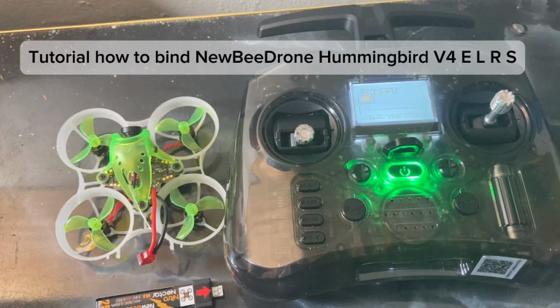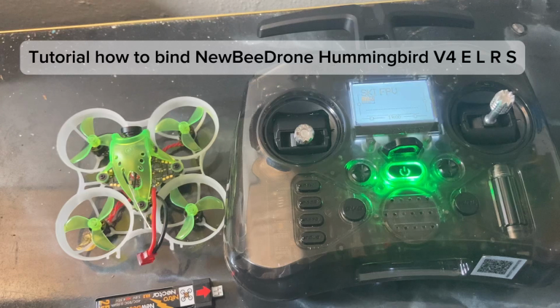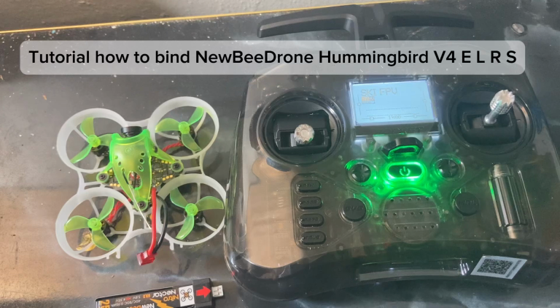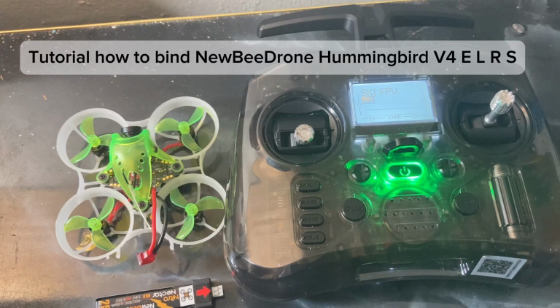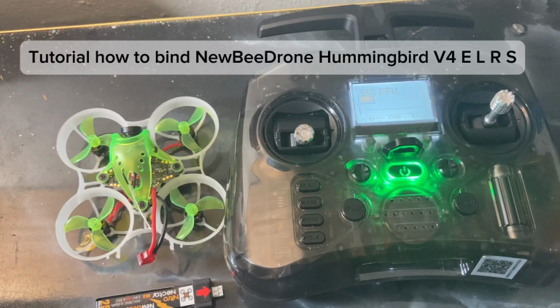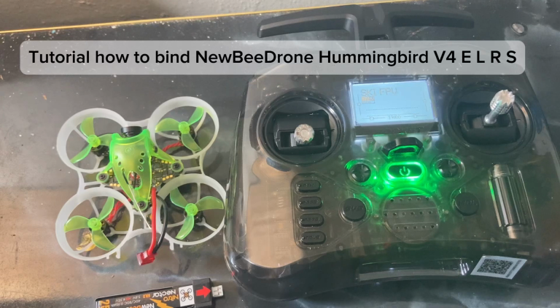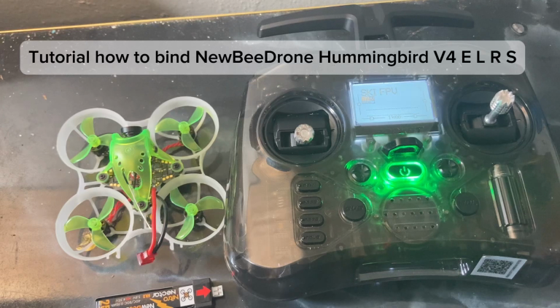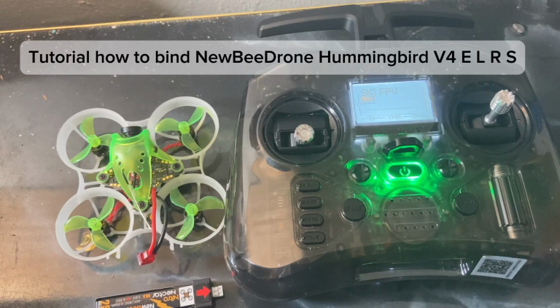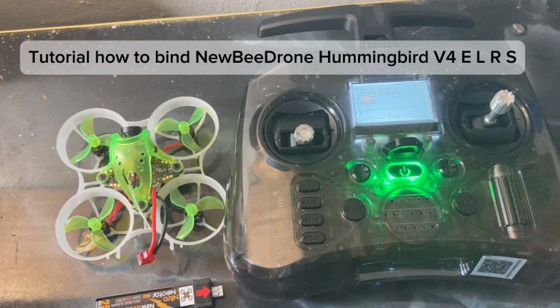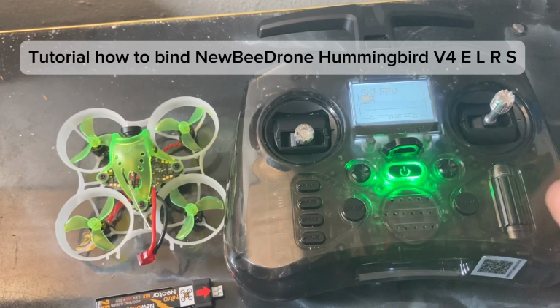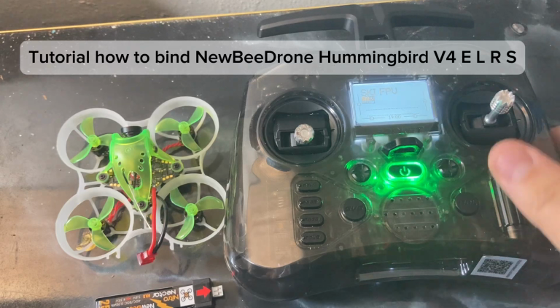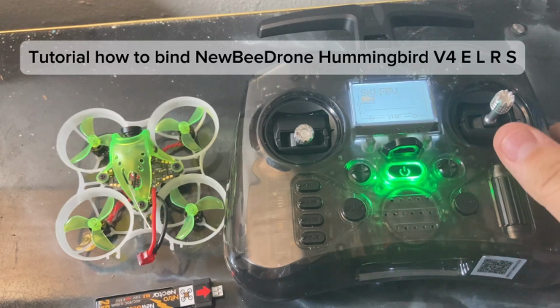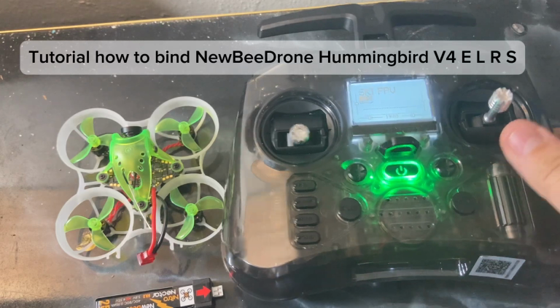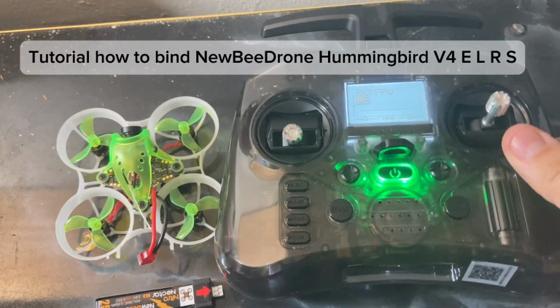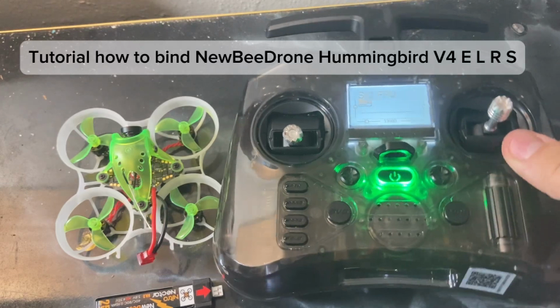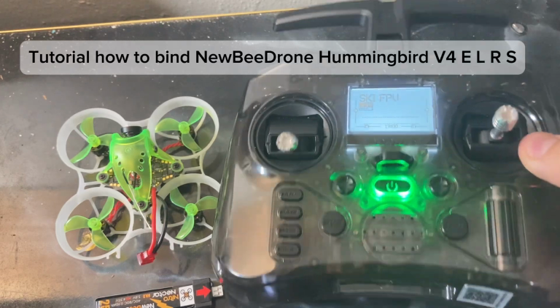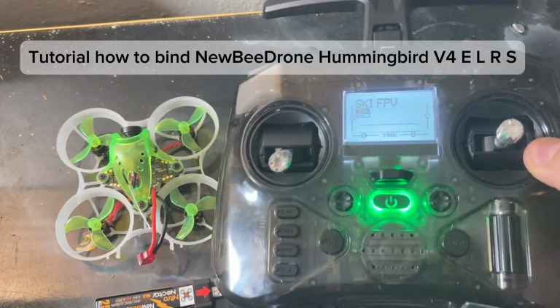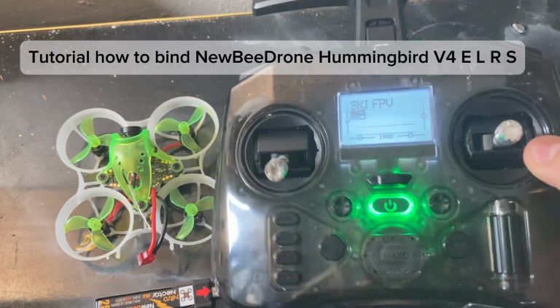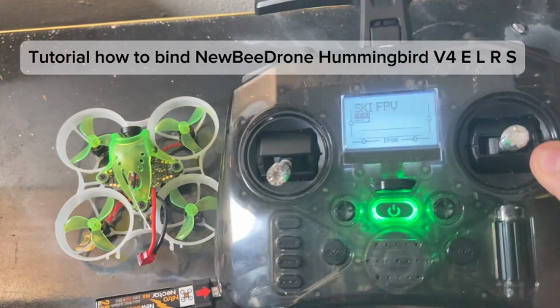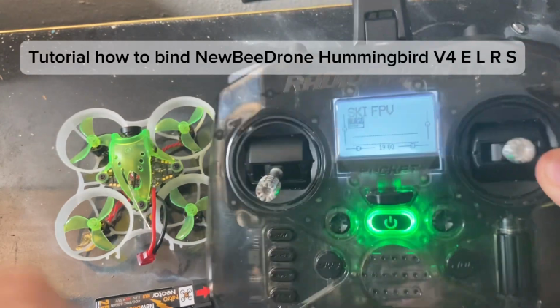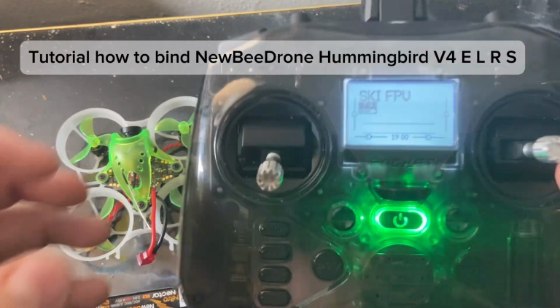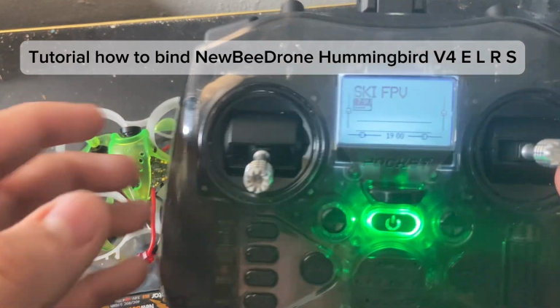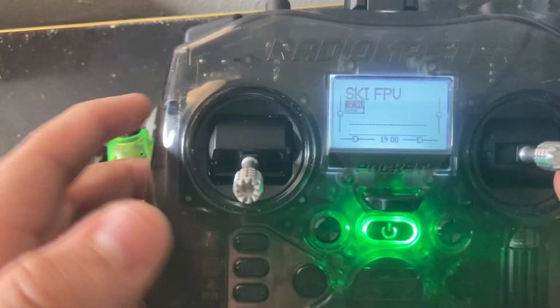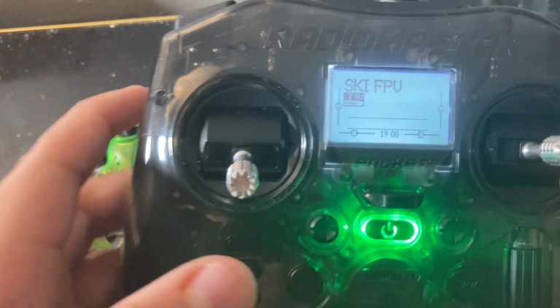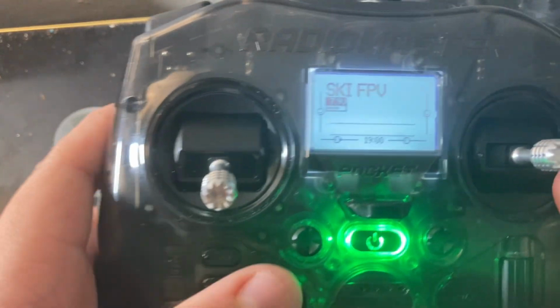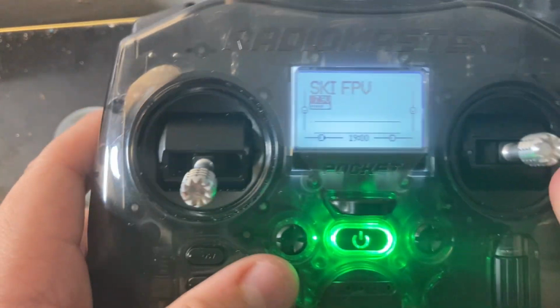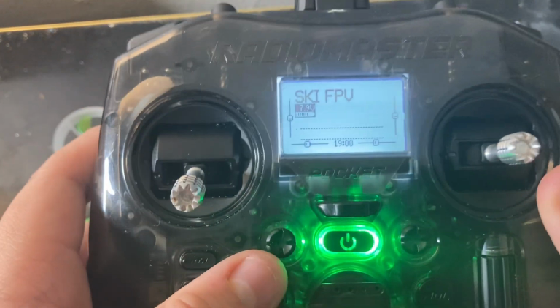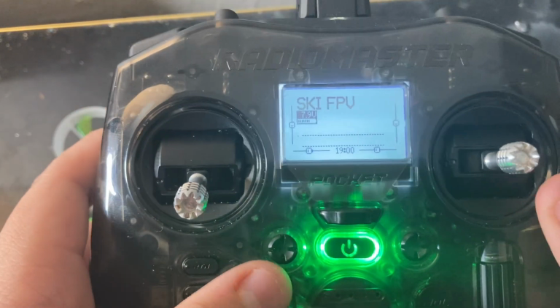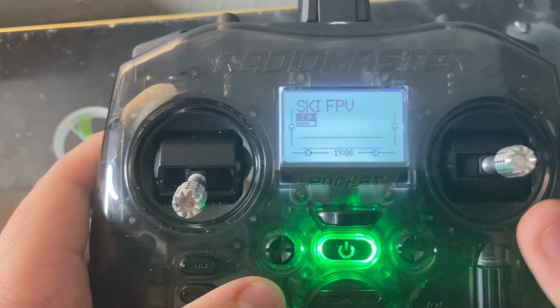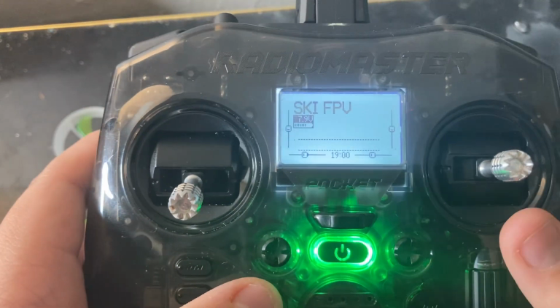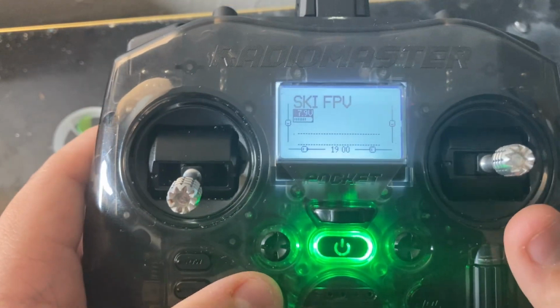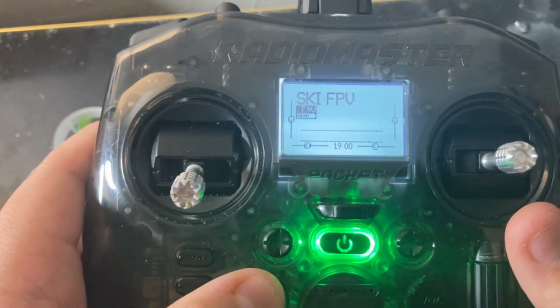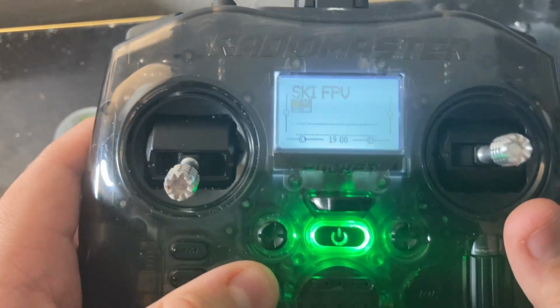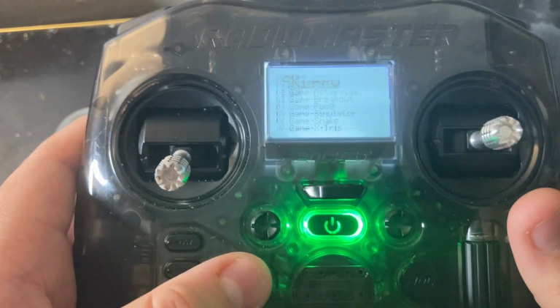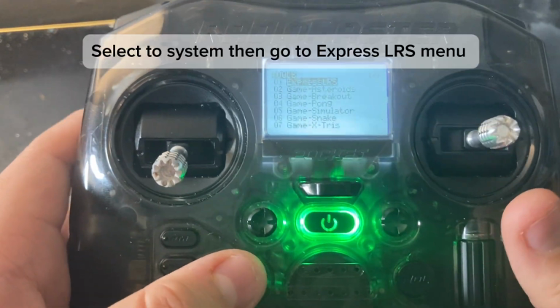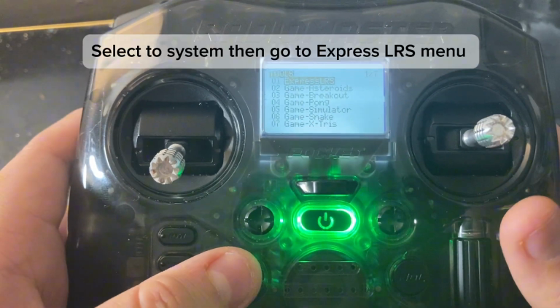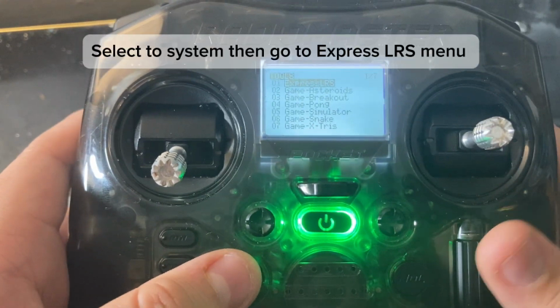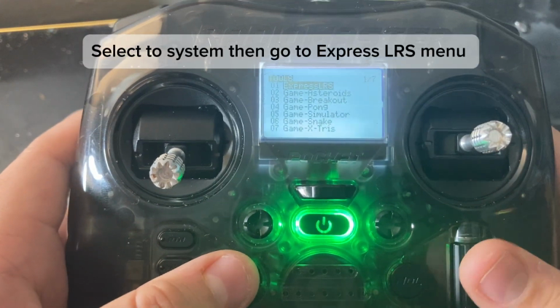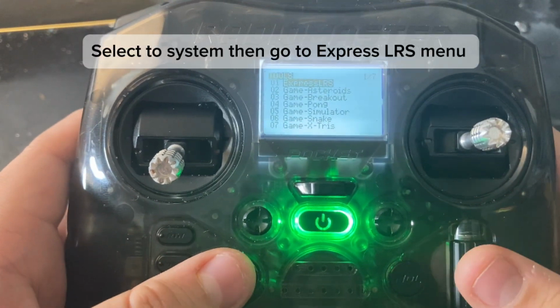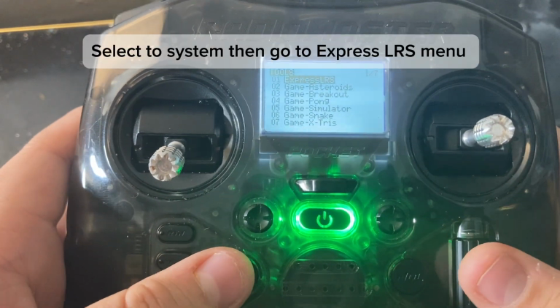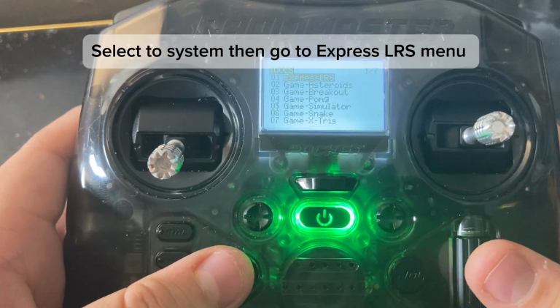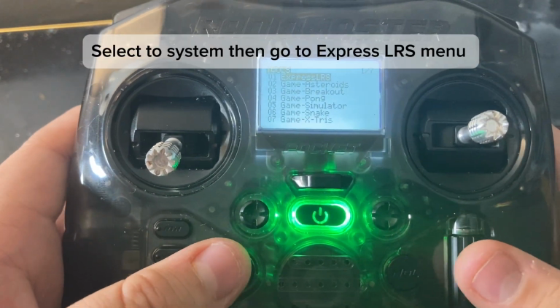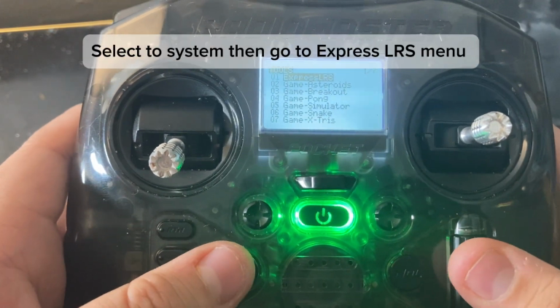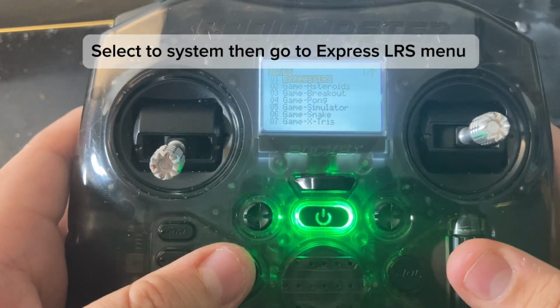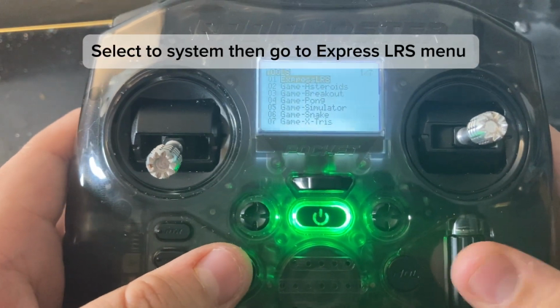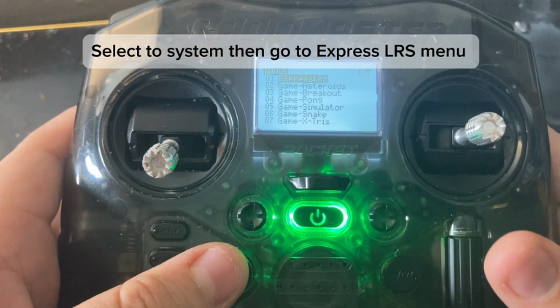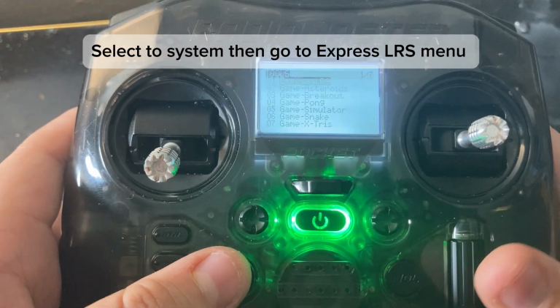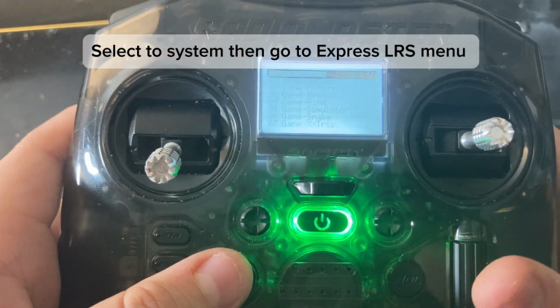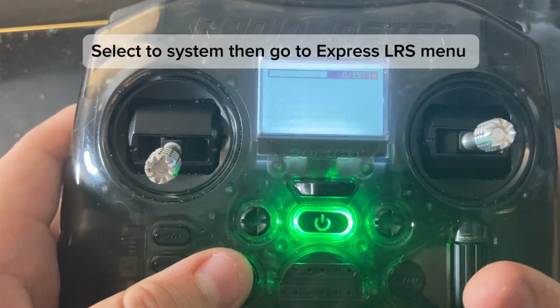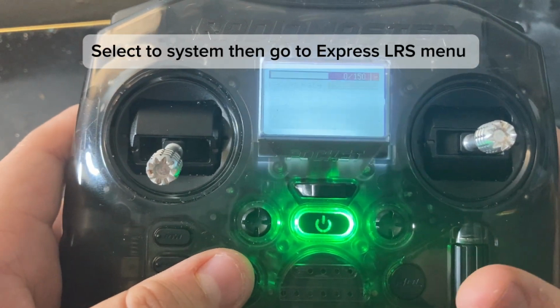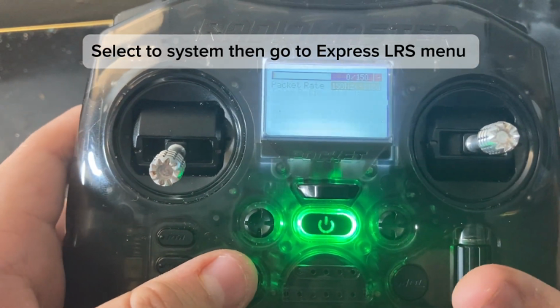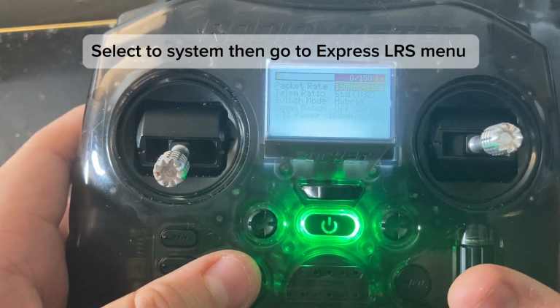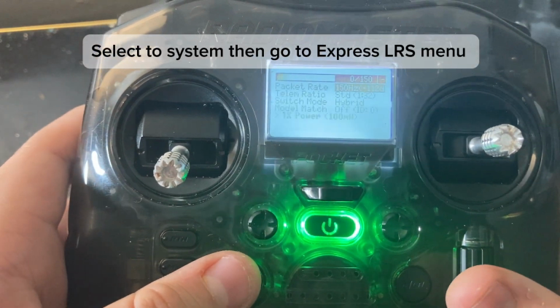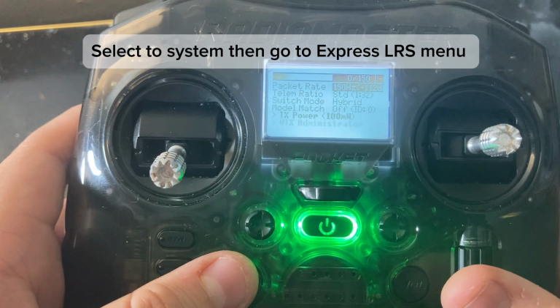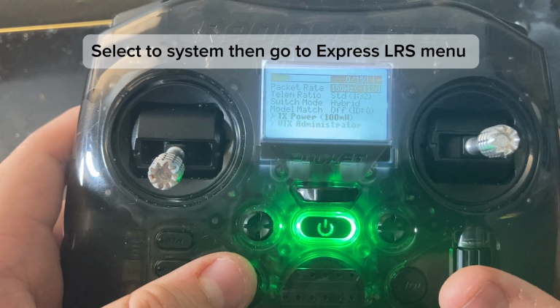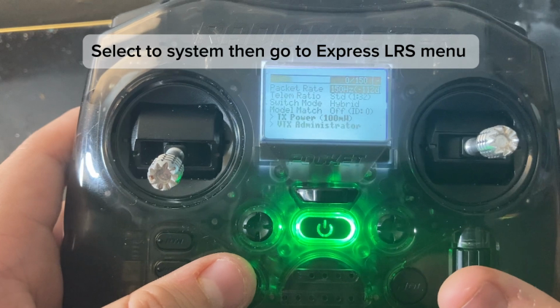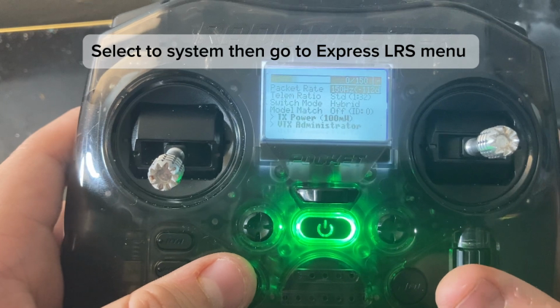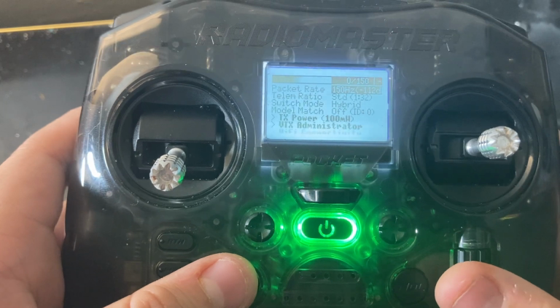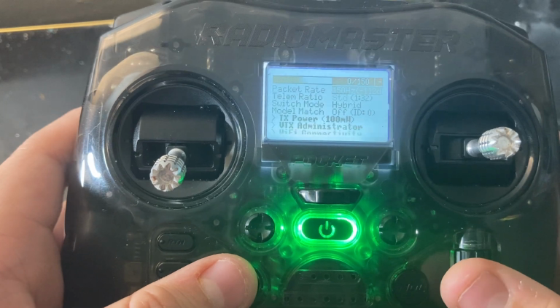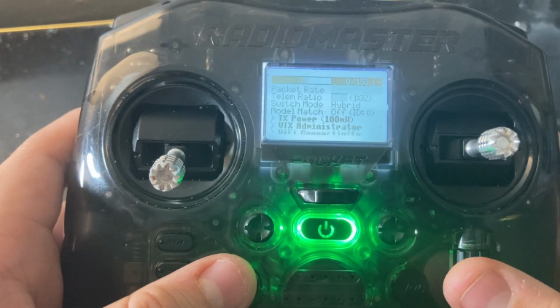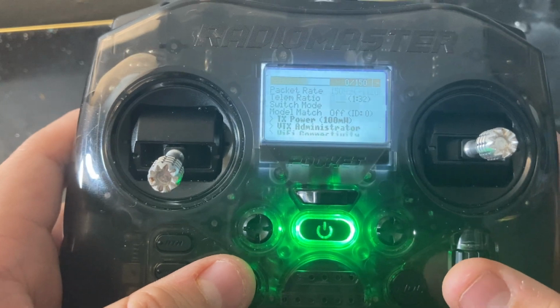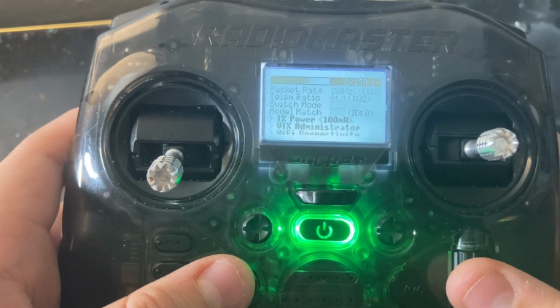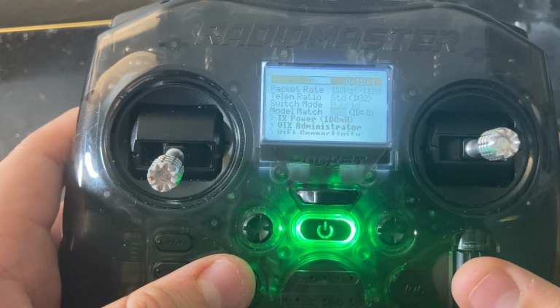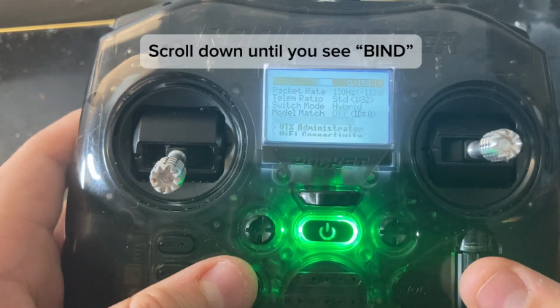Tutorial: how to bind the Newbie Drone Hummingbird V for ELRS. Select a system, then go to the ExpressLRS menu.